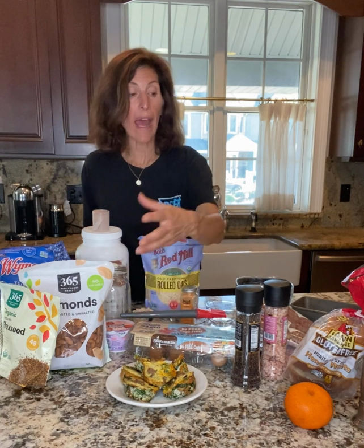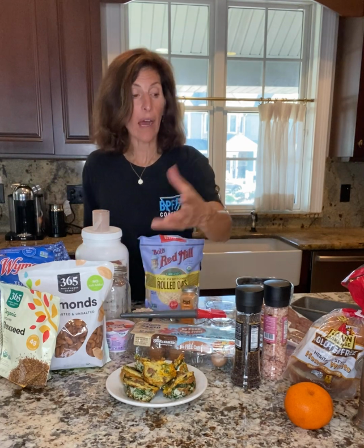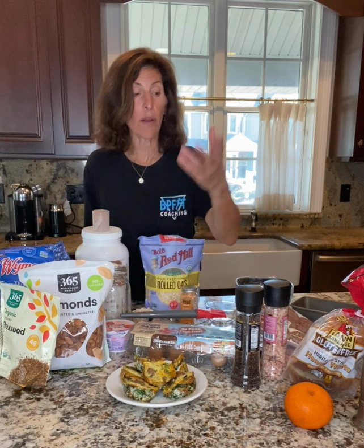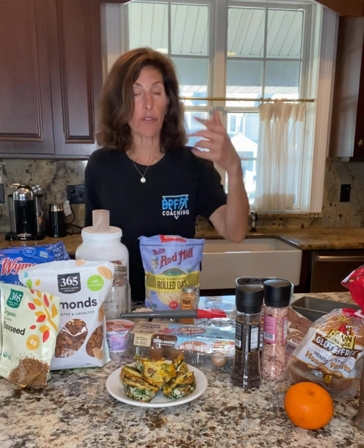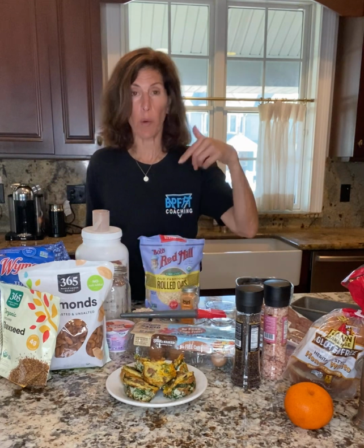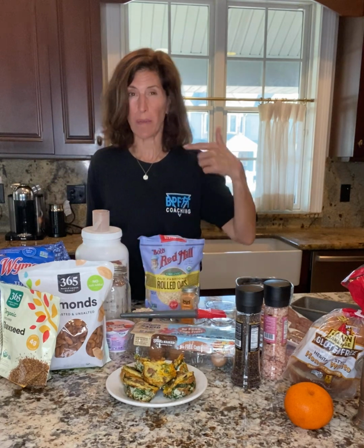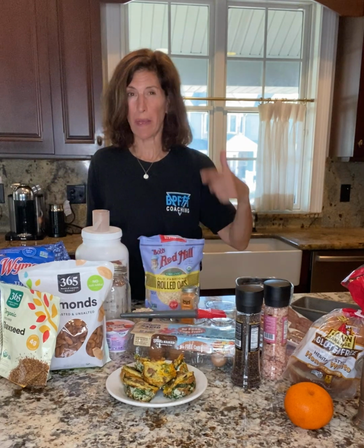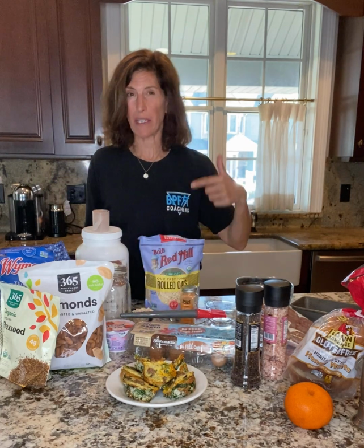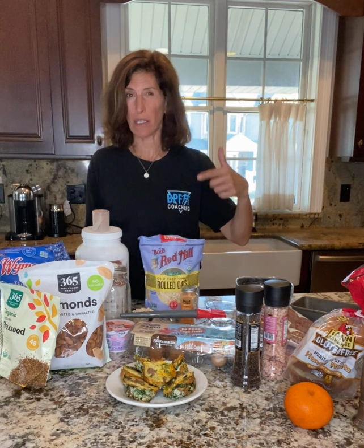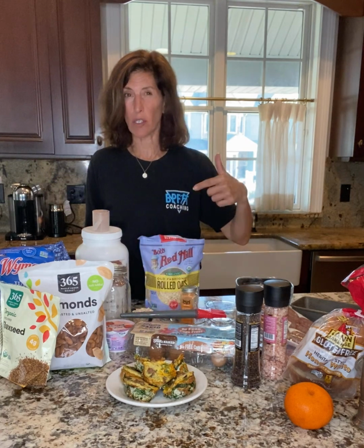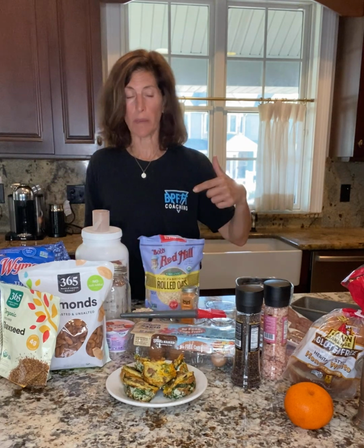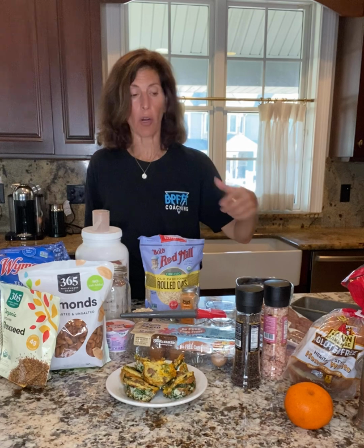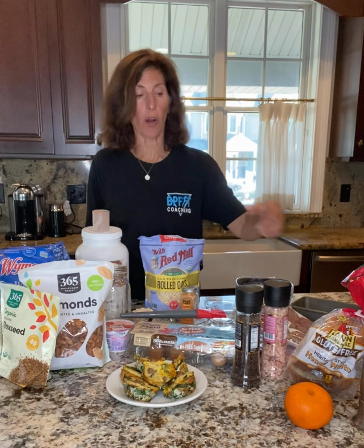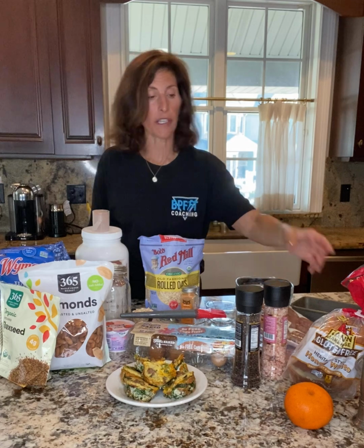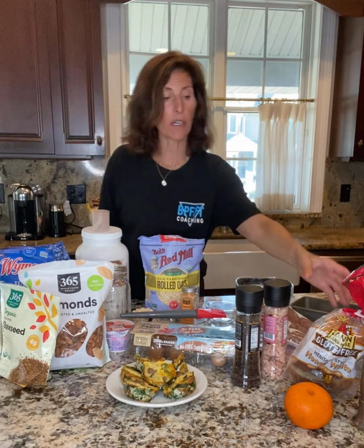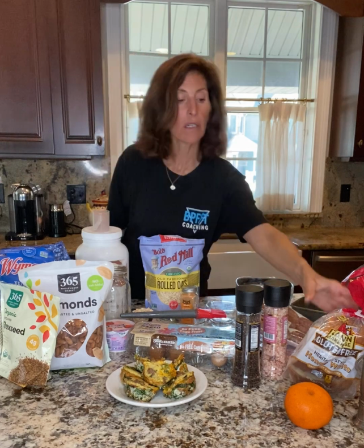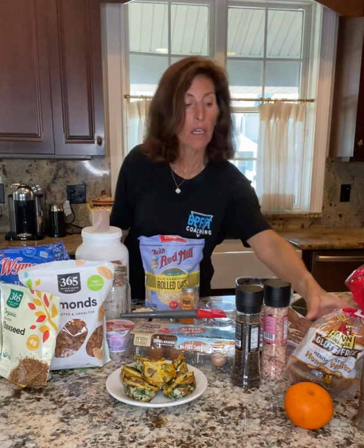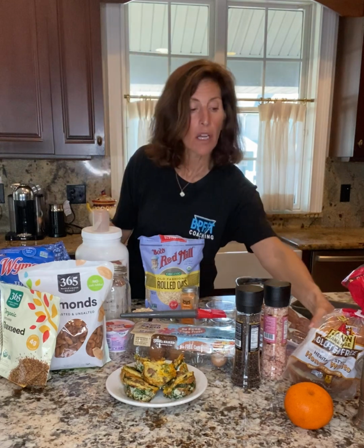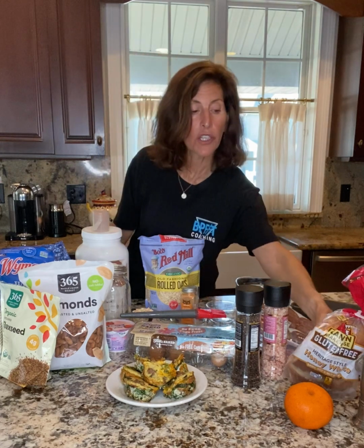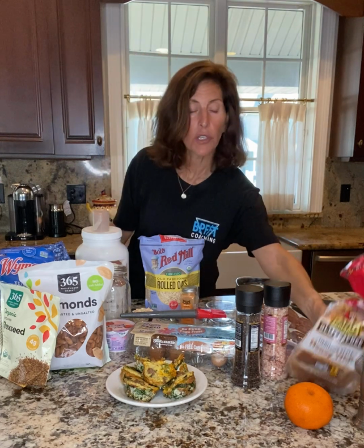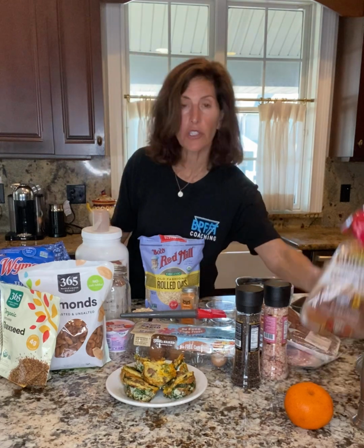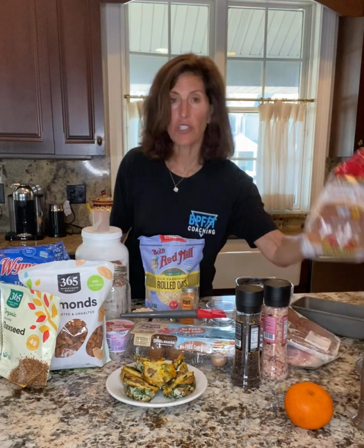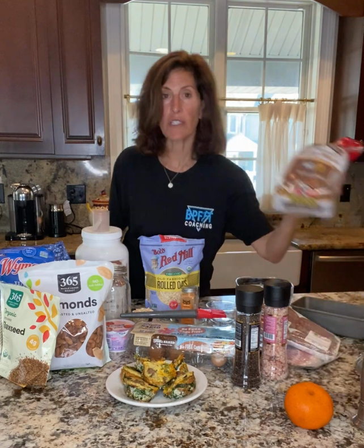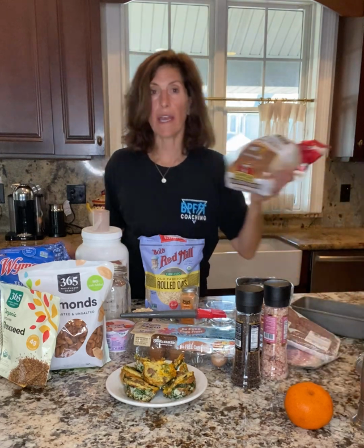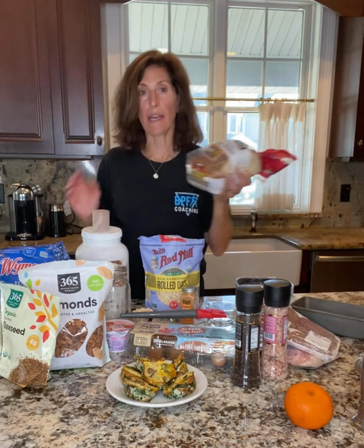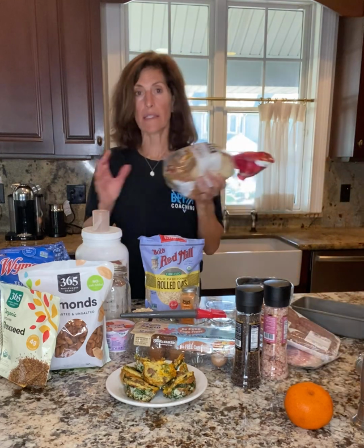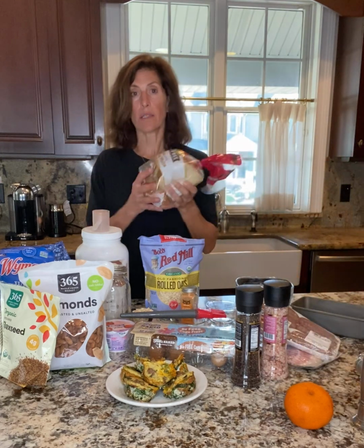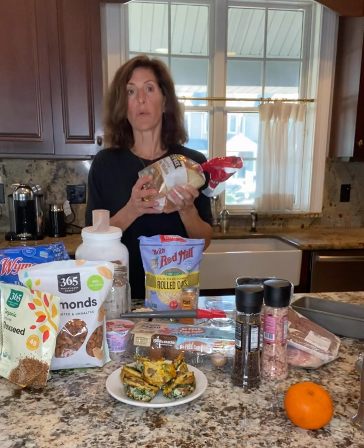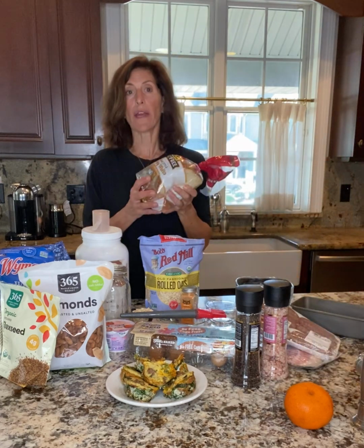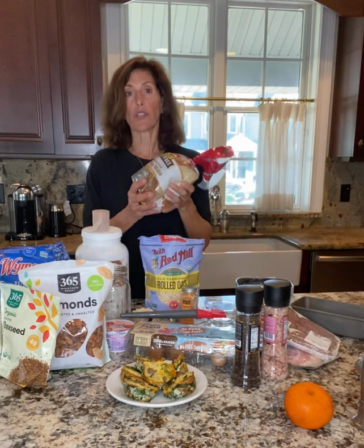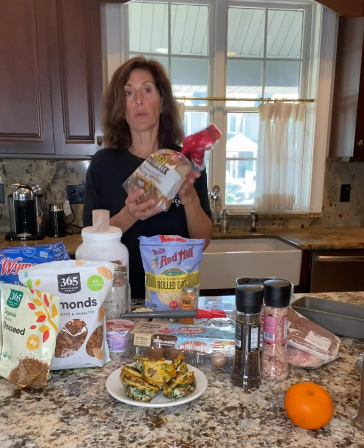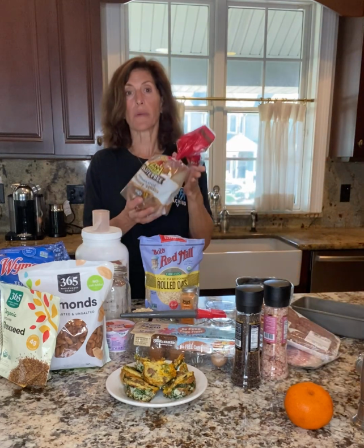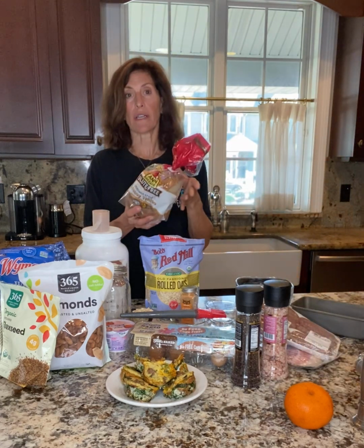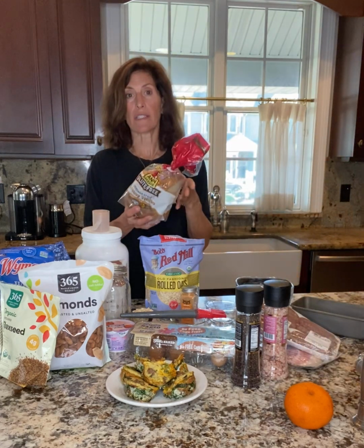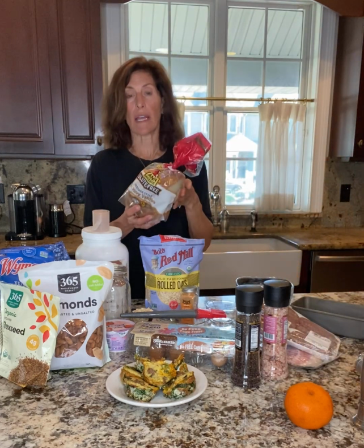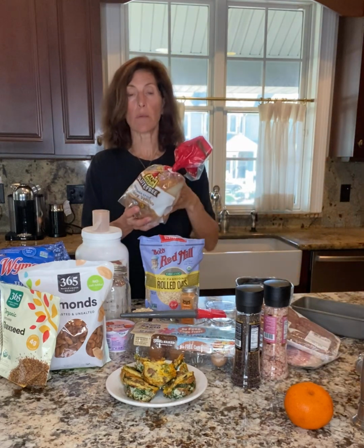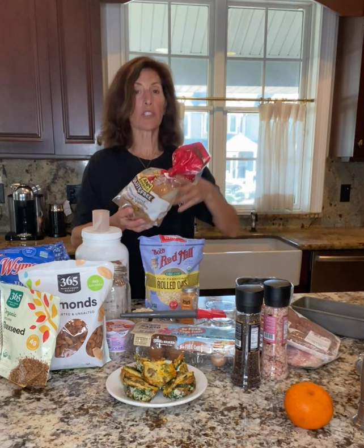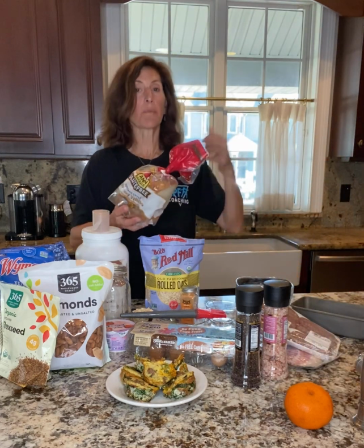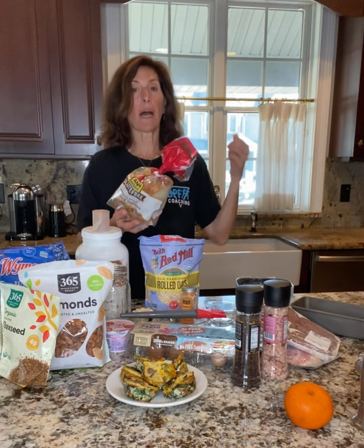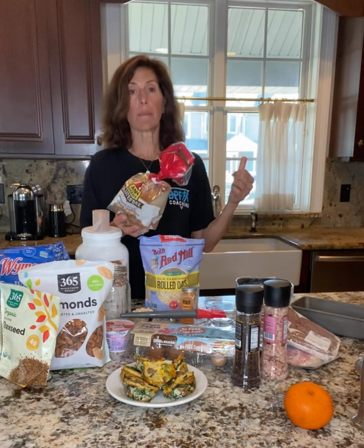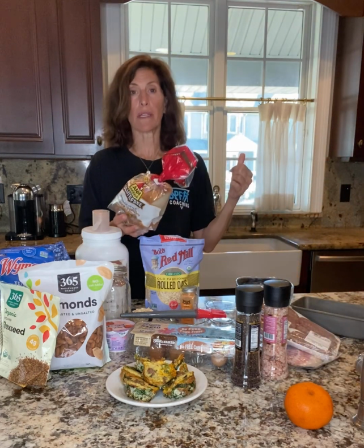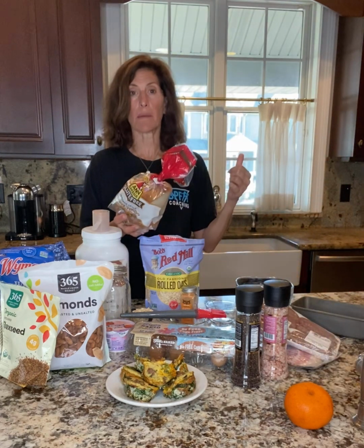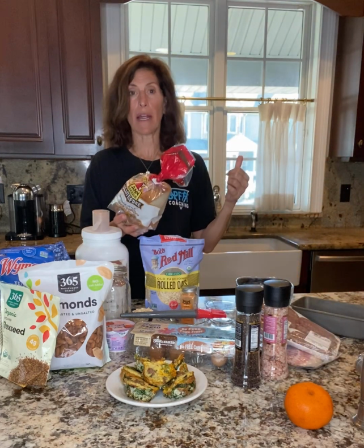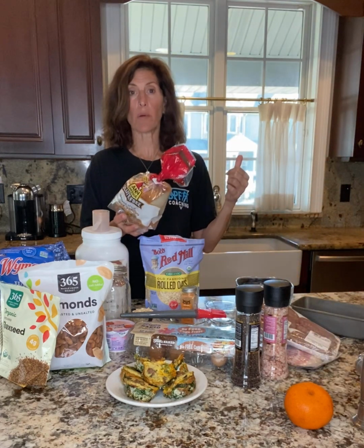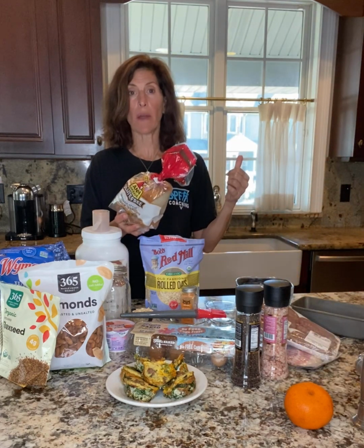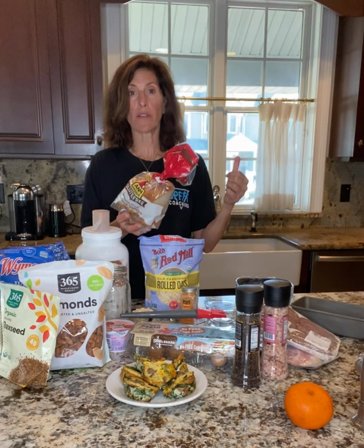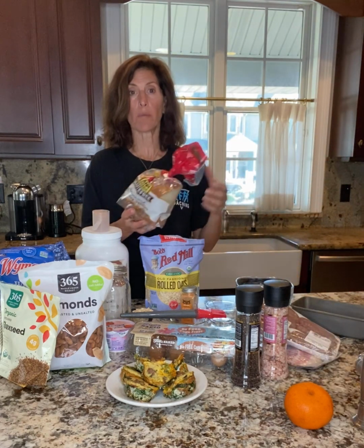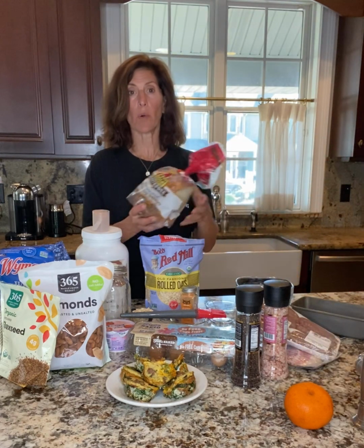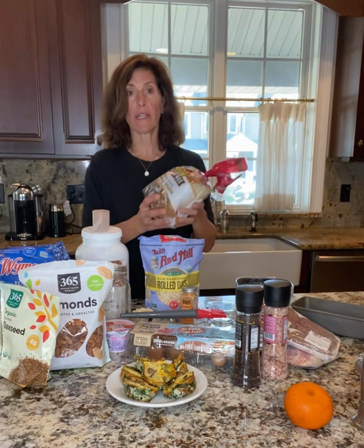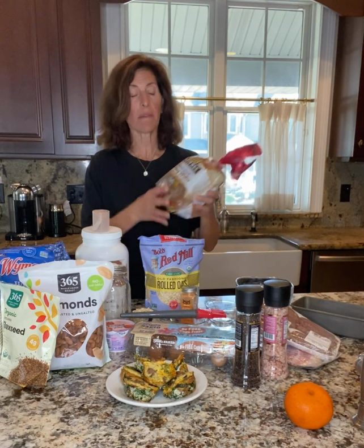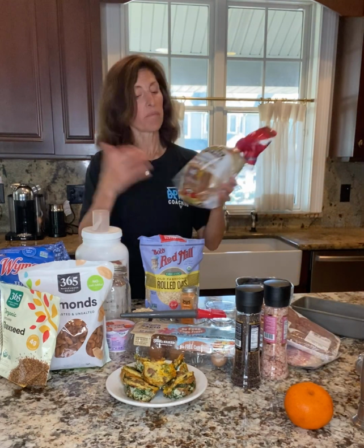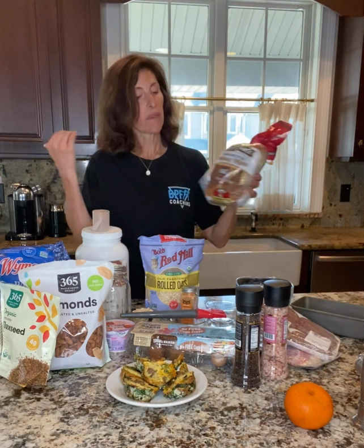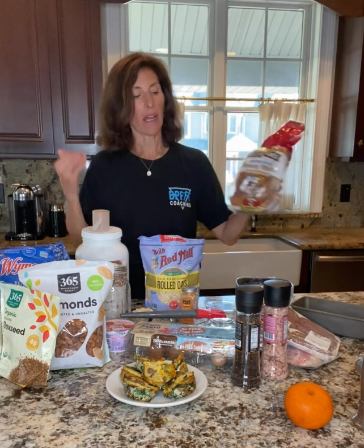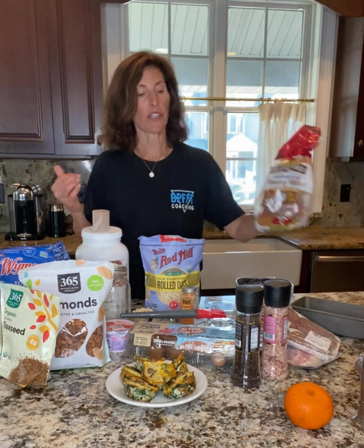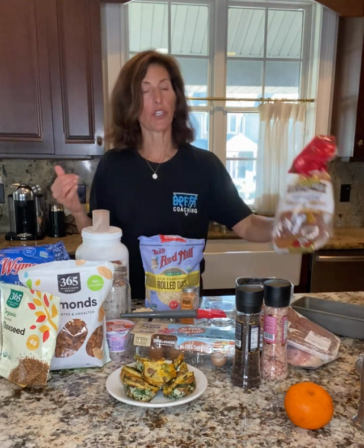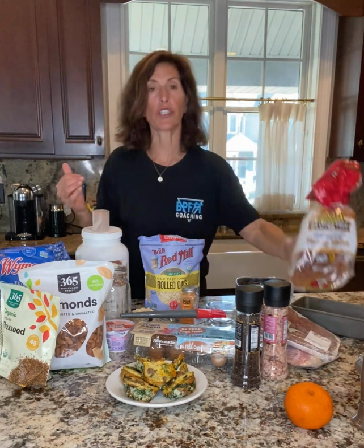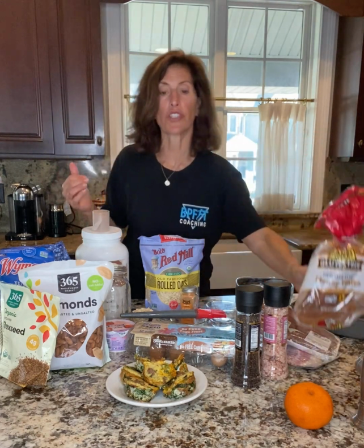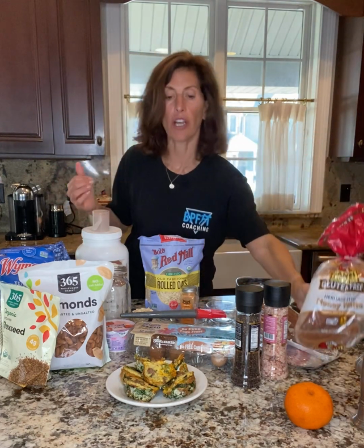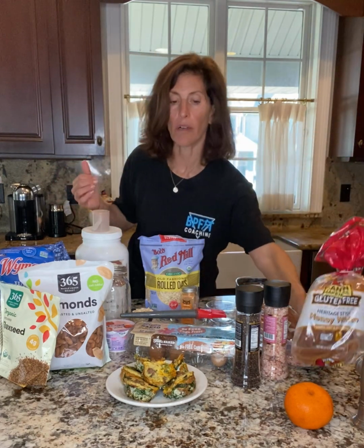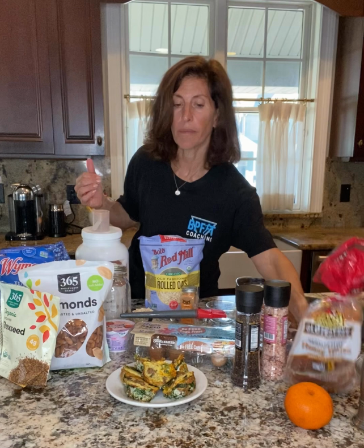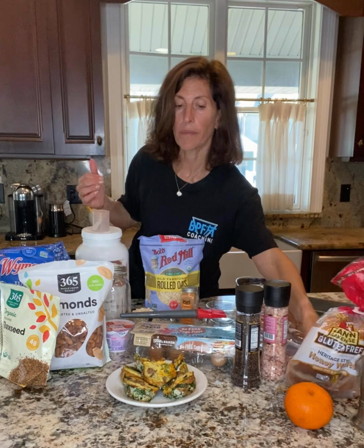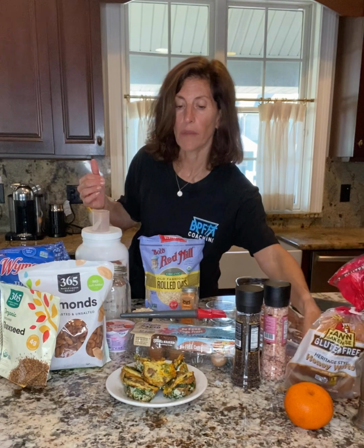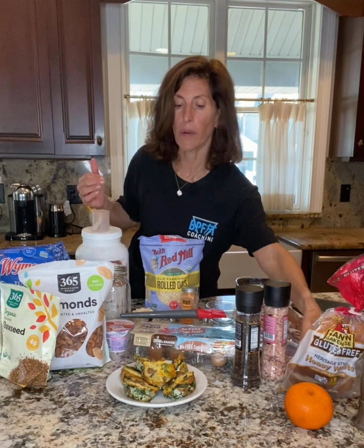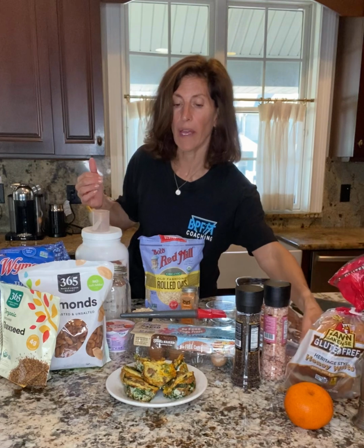If you want to make it a little bit heartier, you can just add some bread, put it in a sandwich, pop it in the microwave in the morning, and you're good to go.